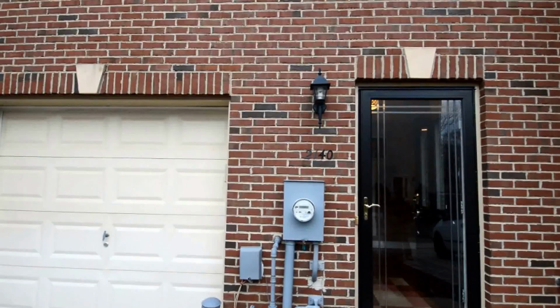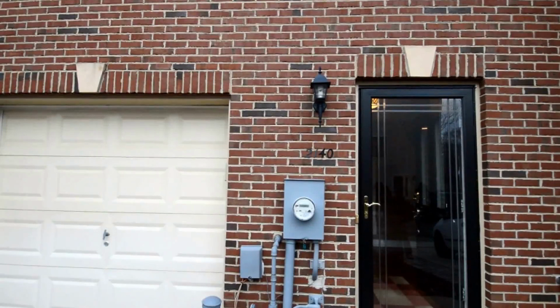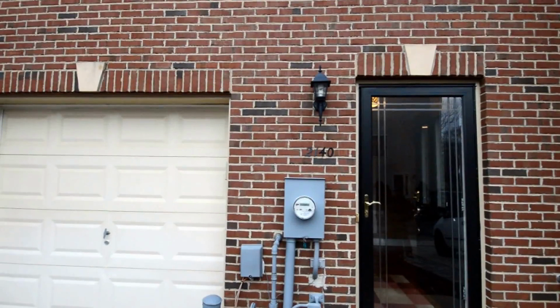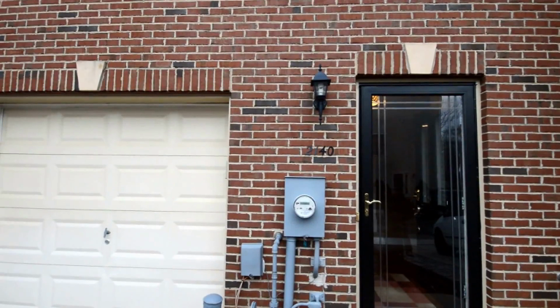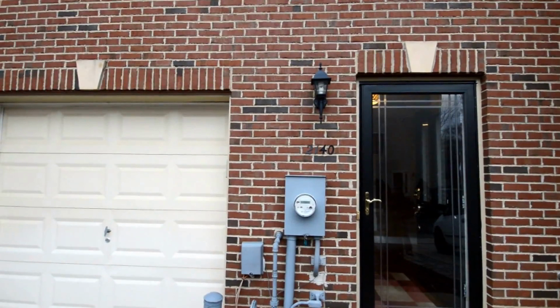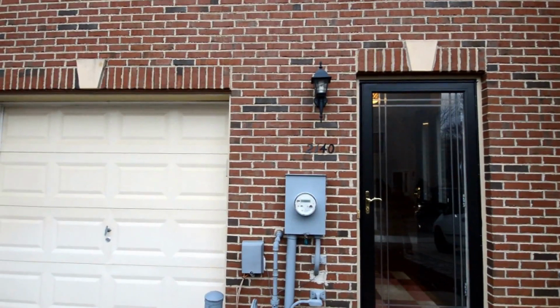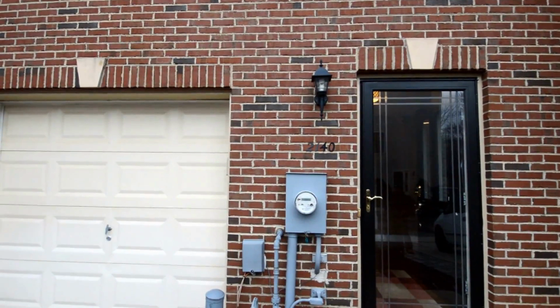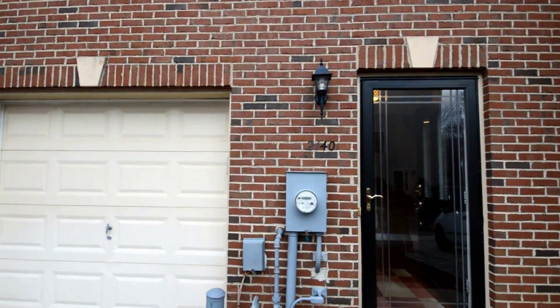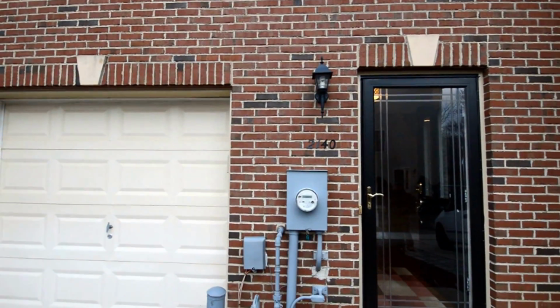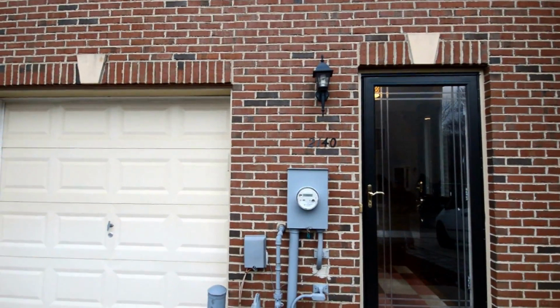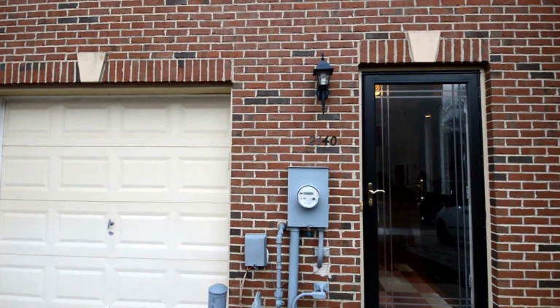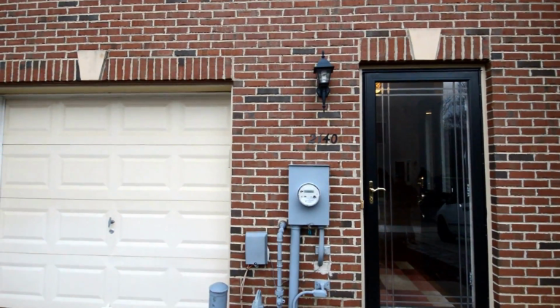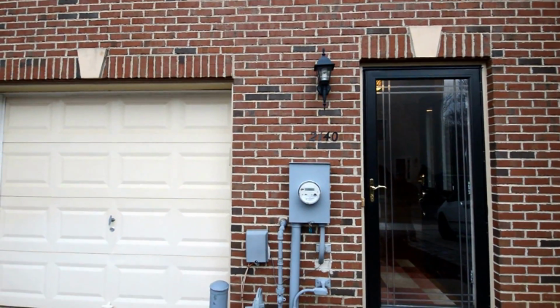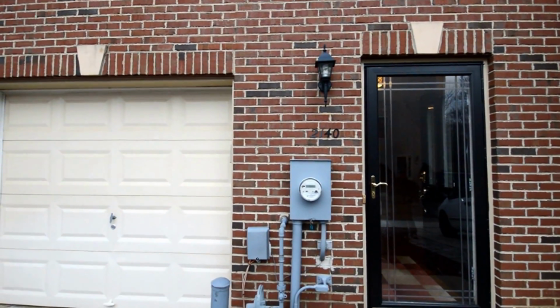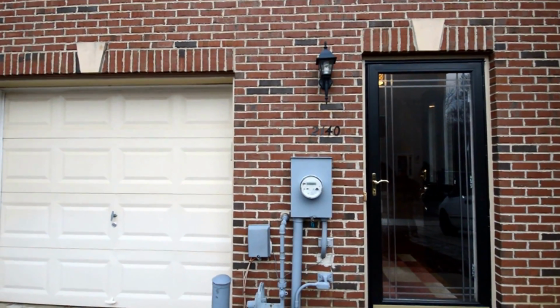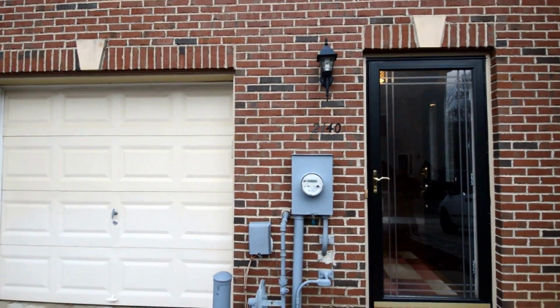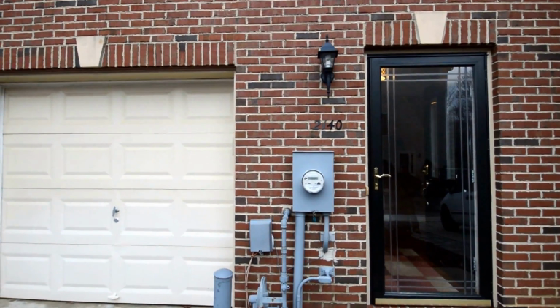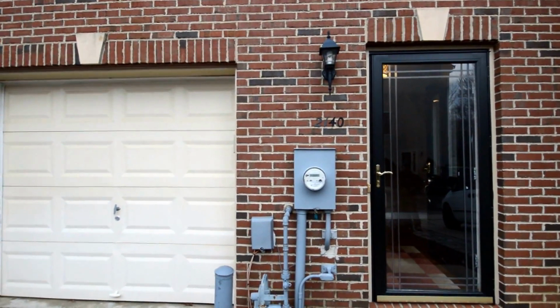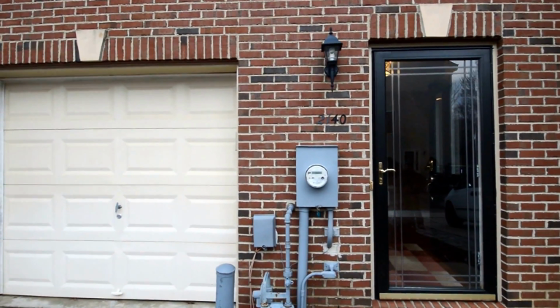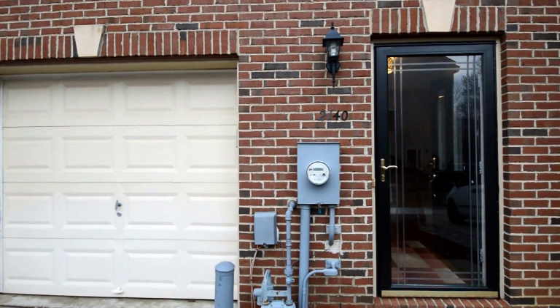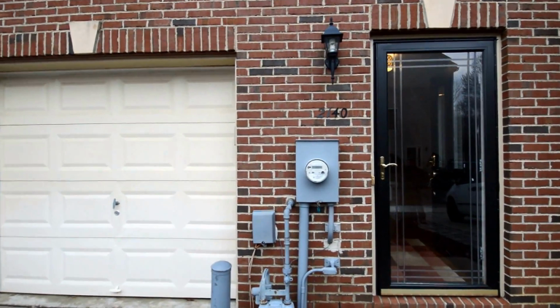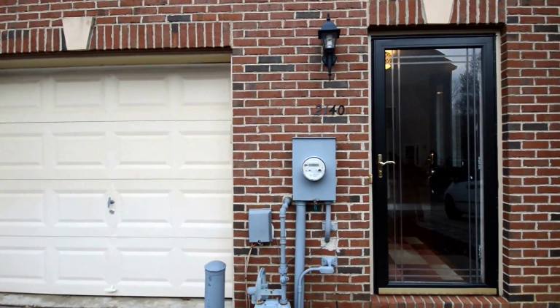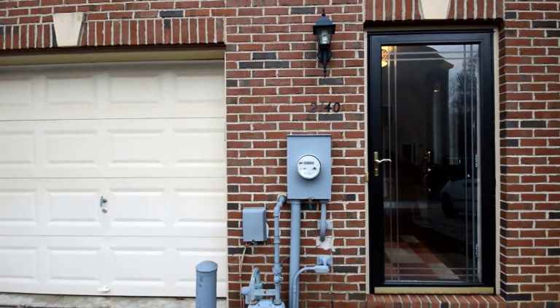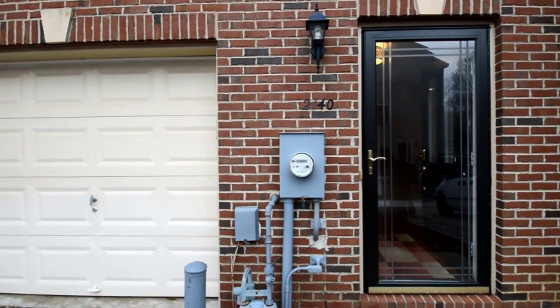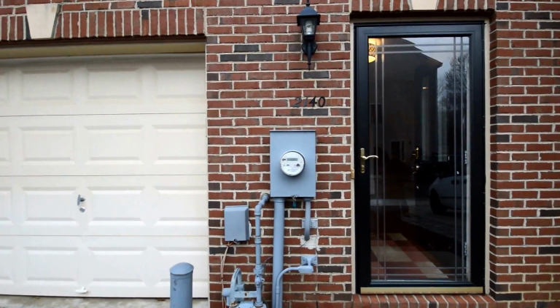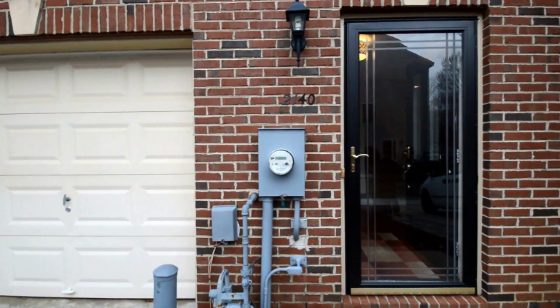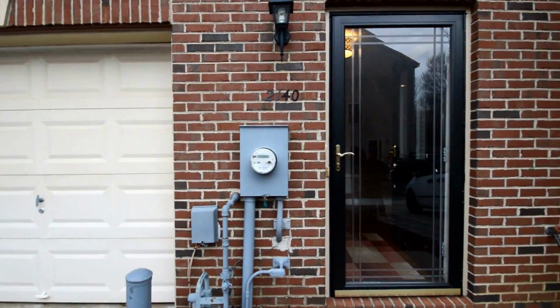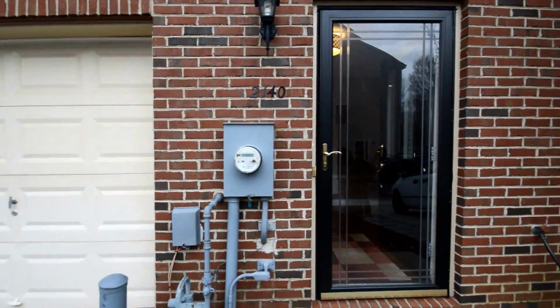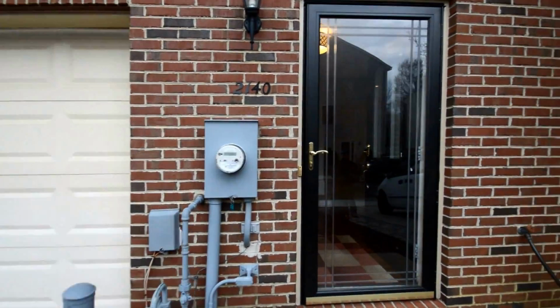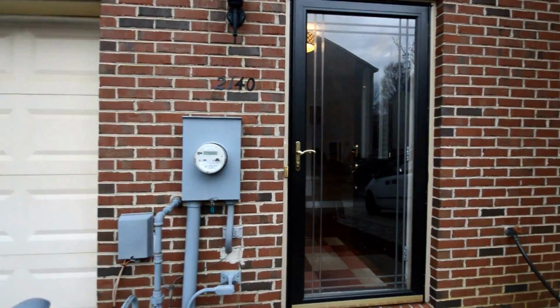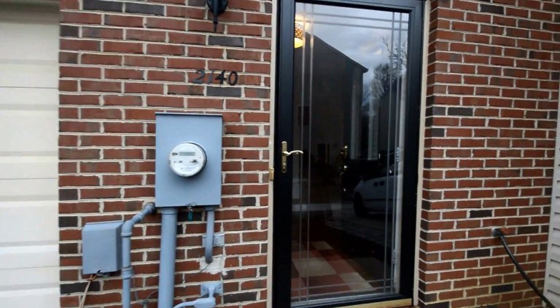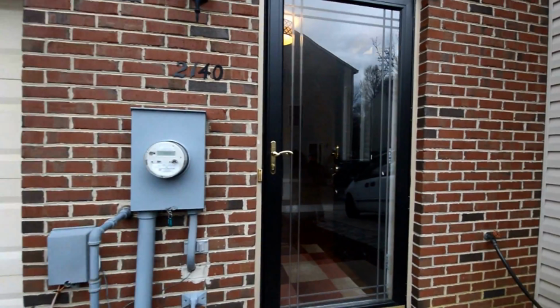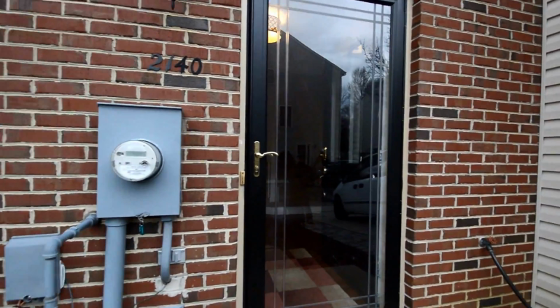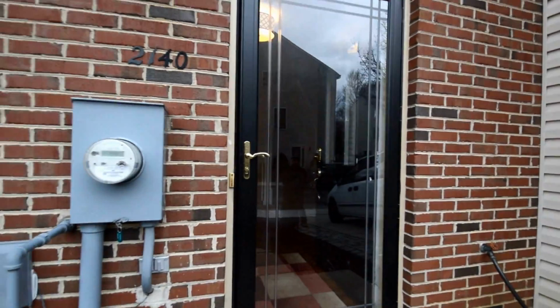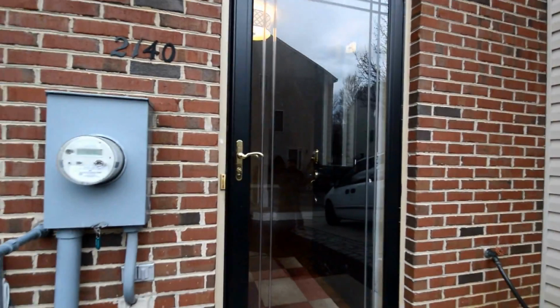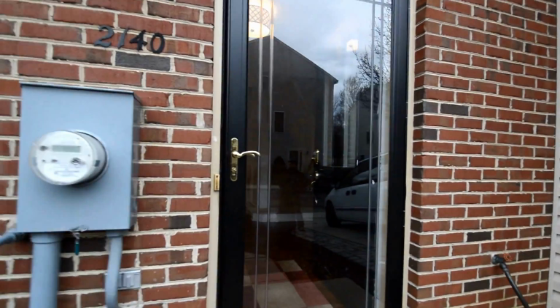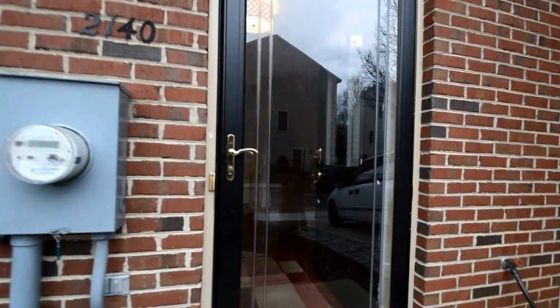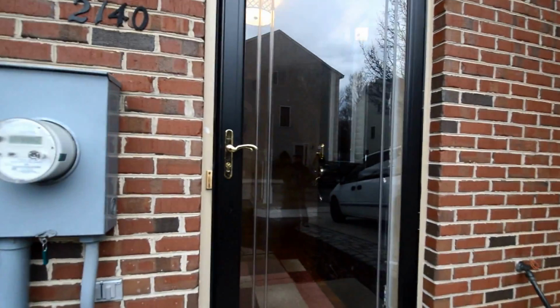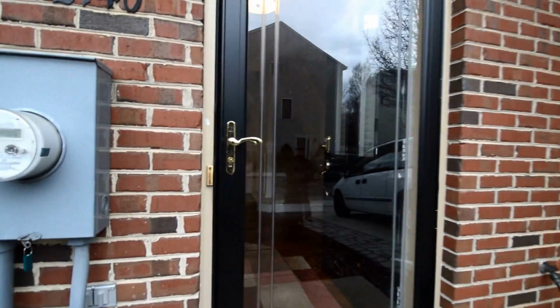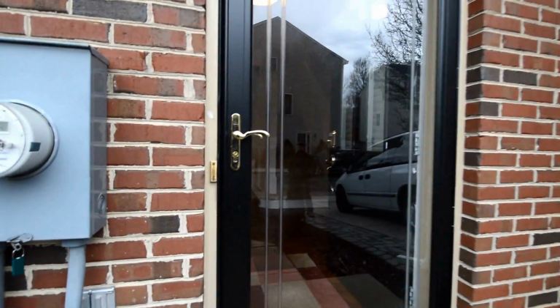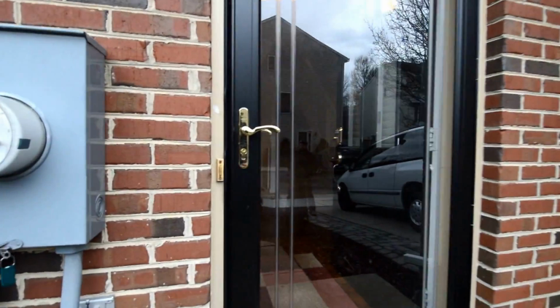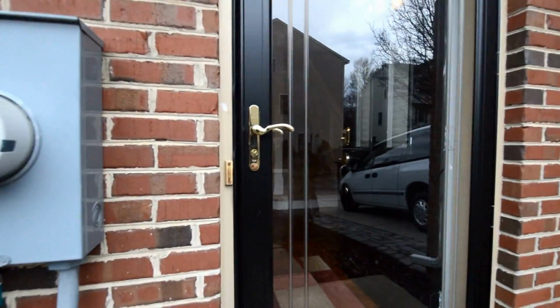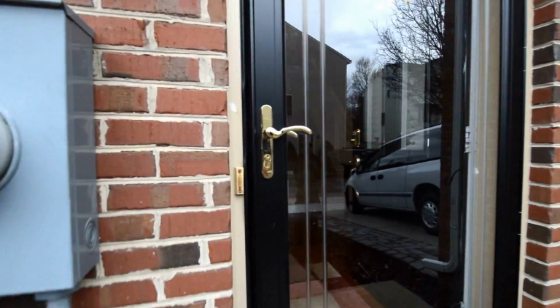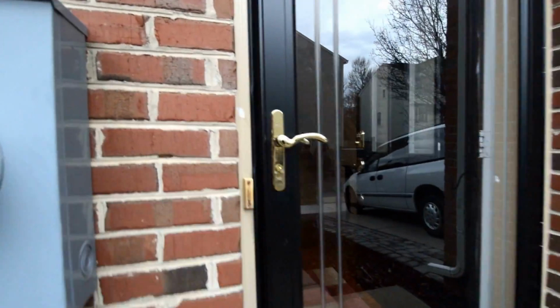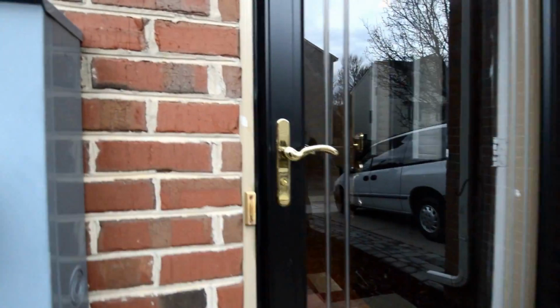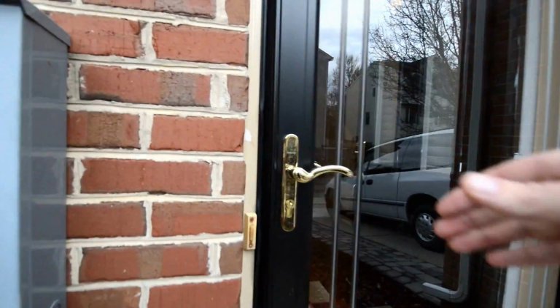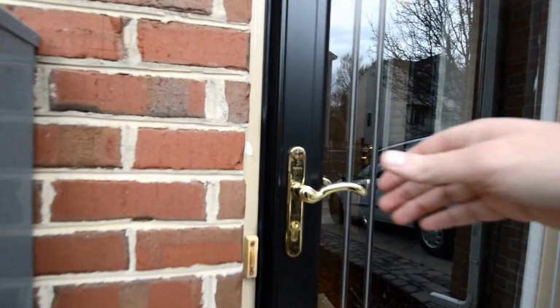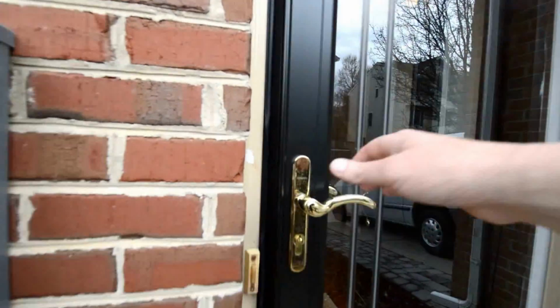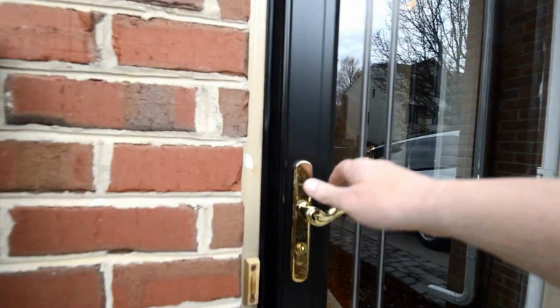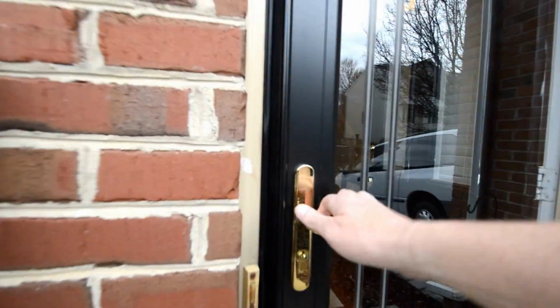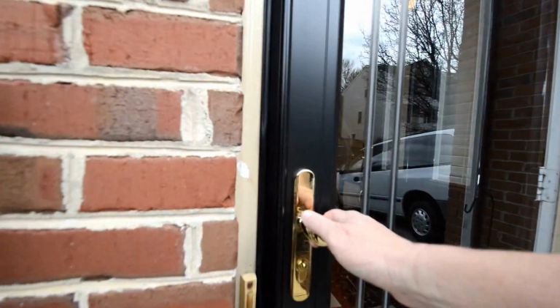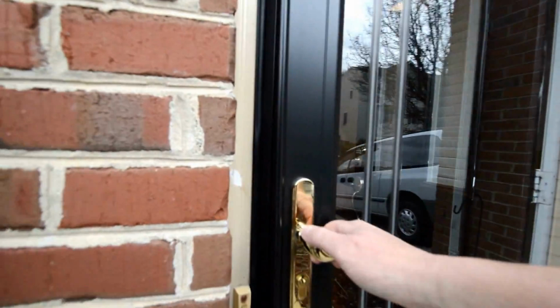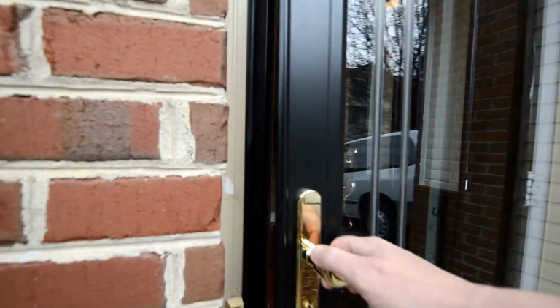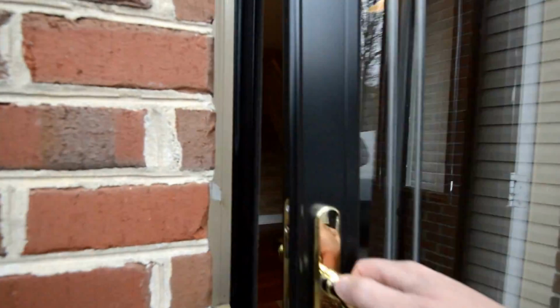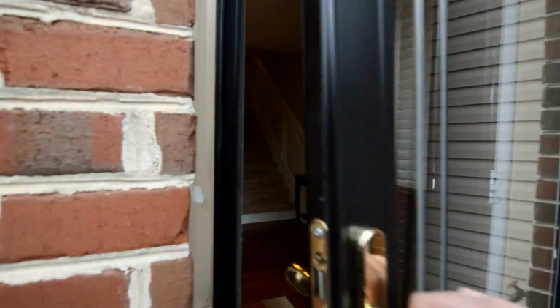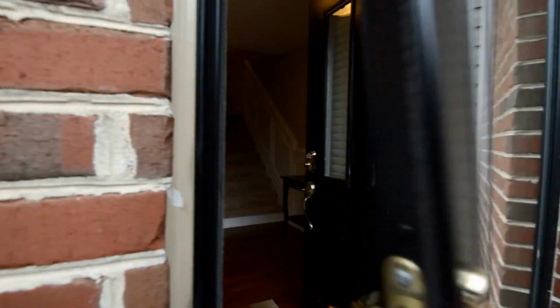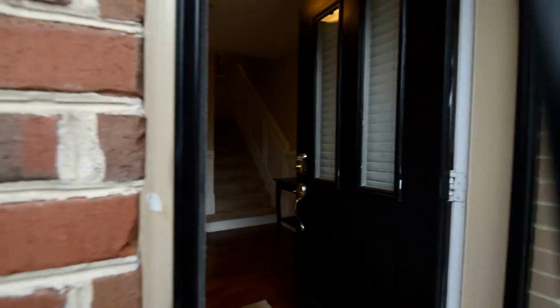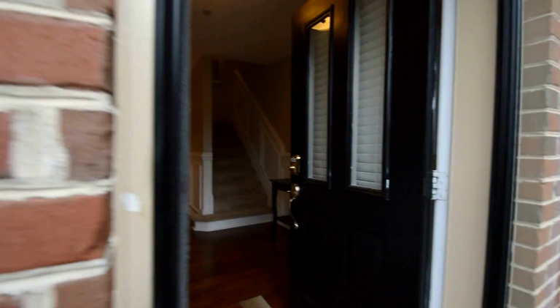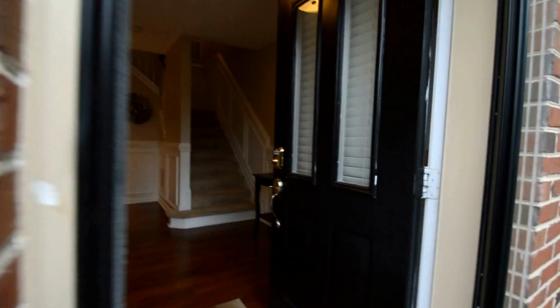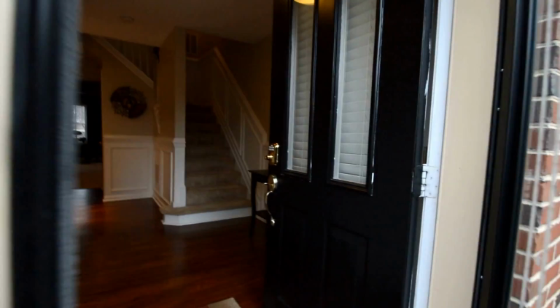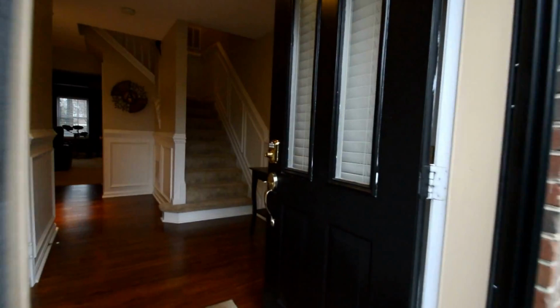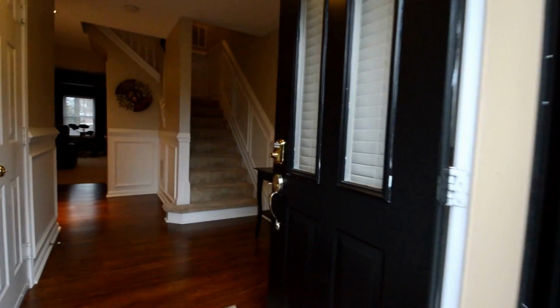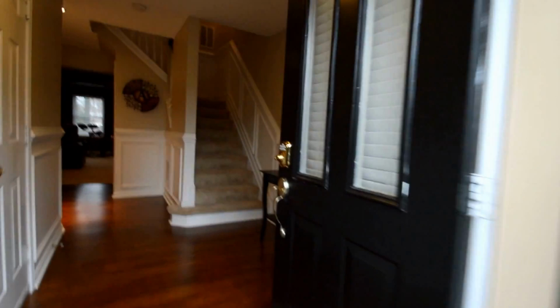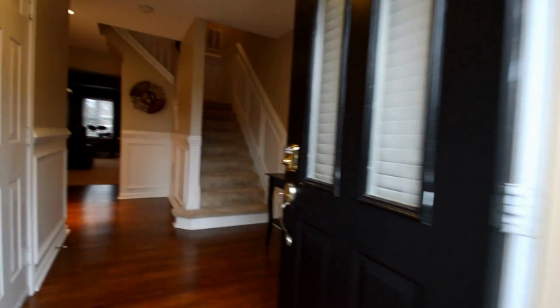We've got a video tour of 2140 Millhaven Drive here in River Oaks in Edgewater. Fantastic three-level townhome.